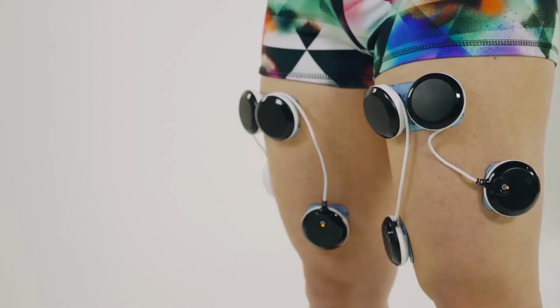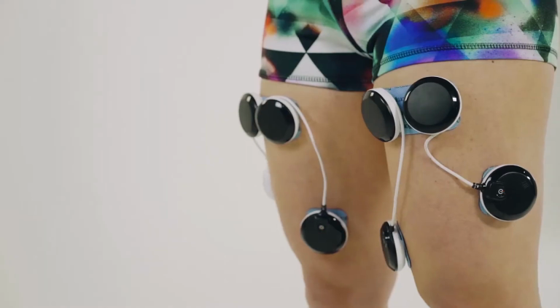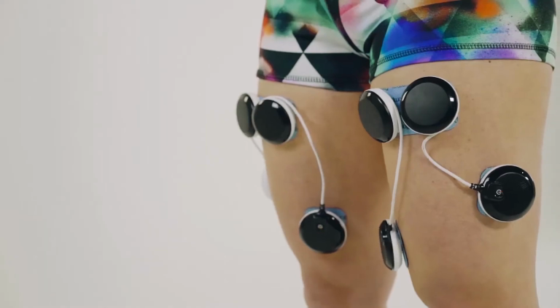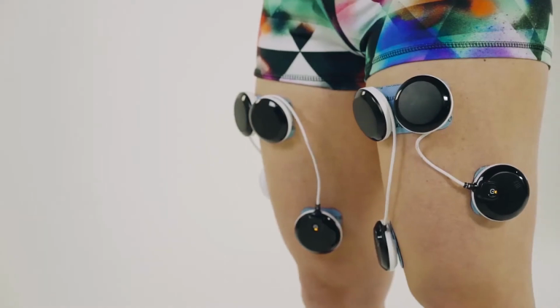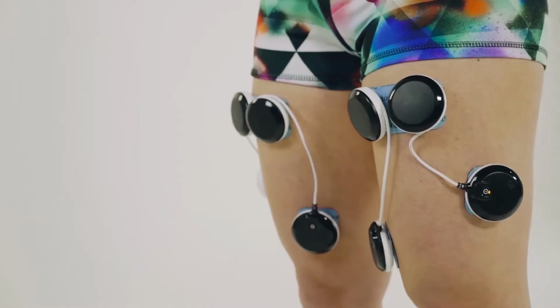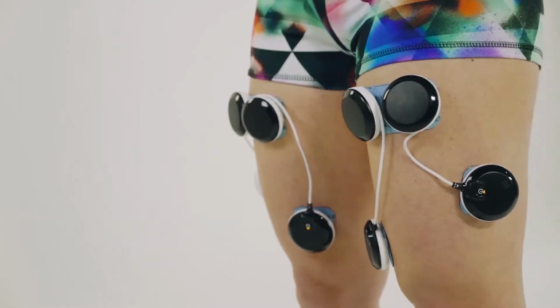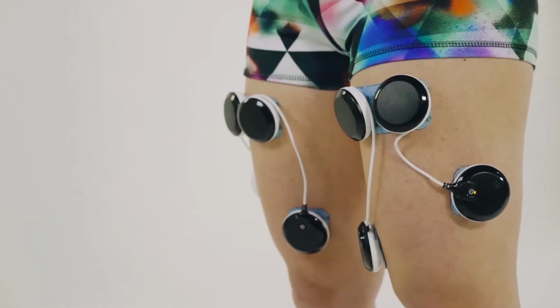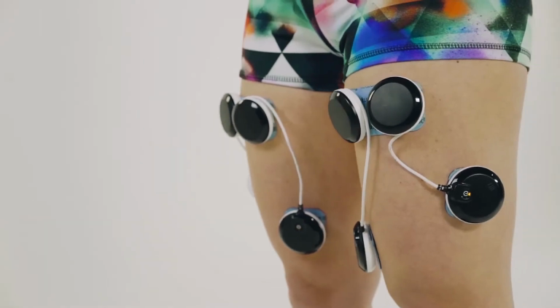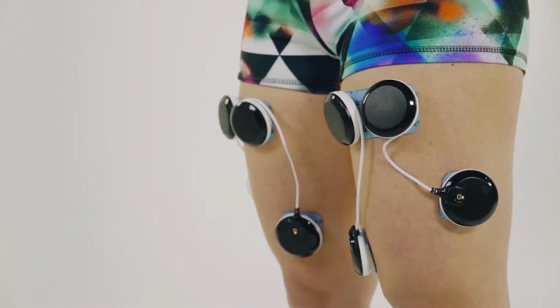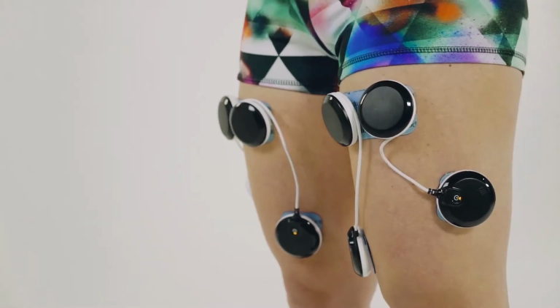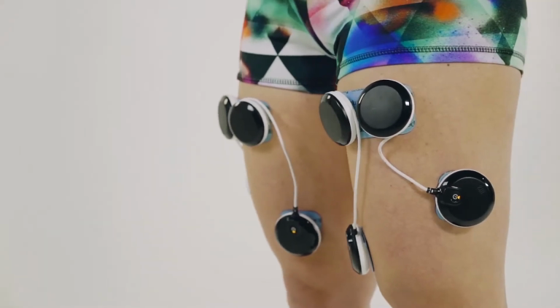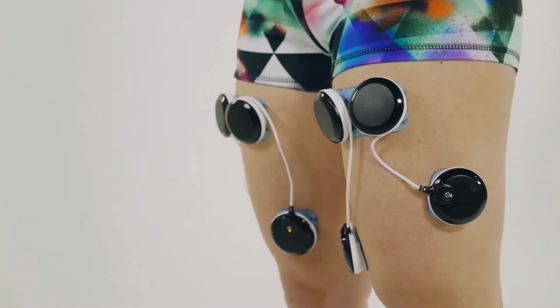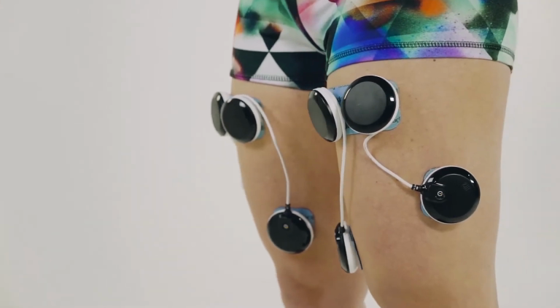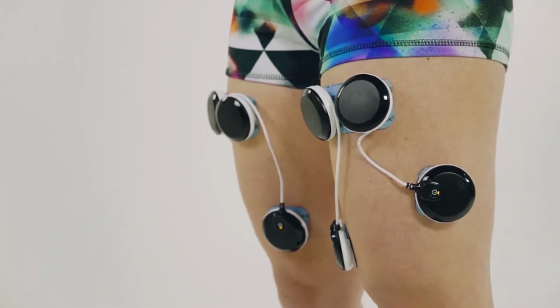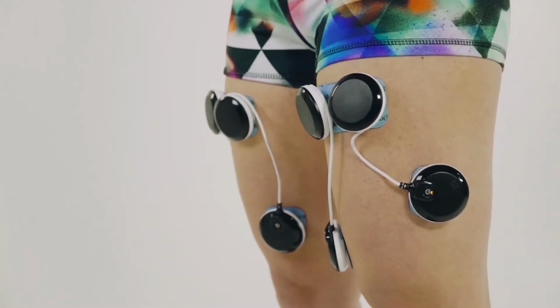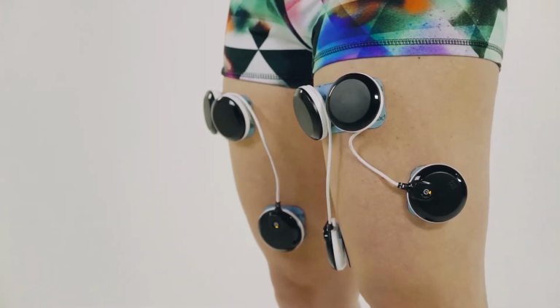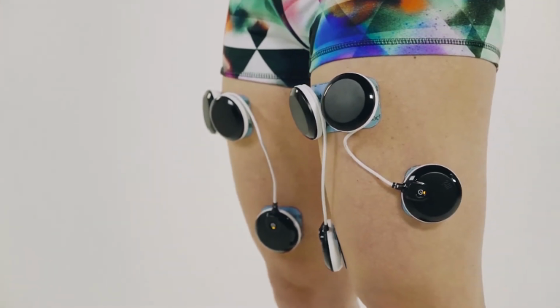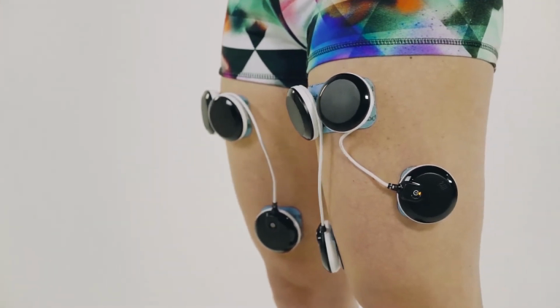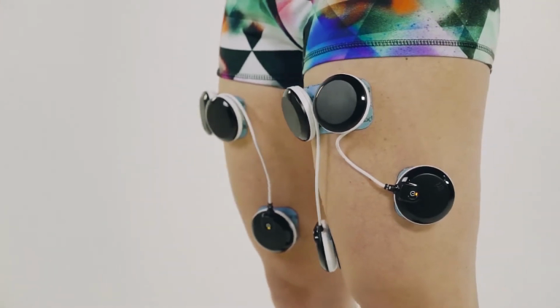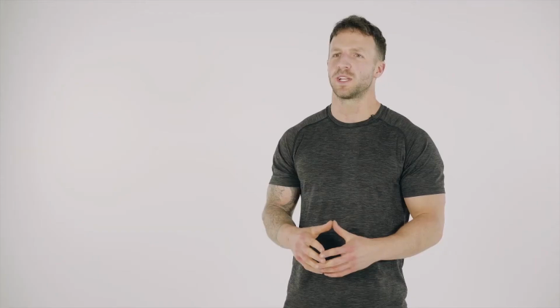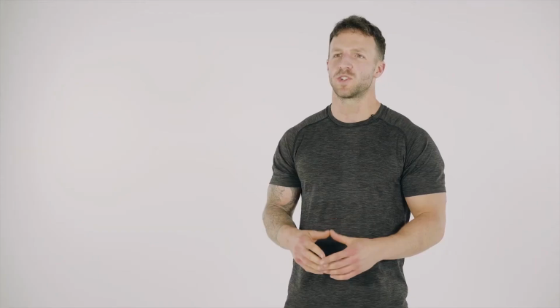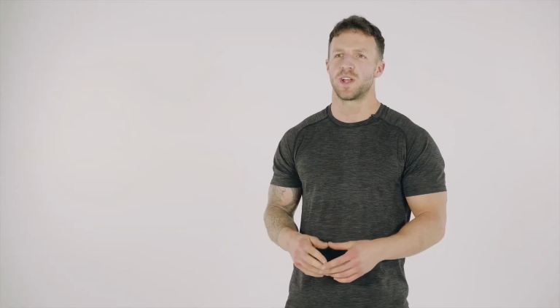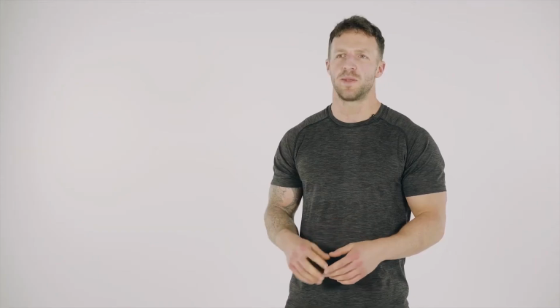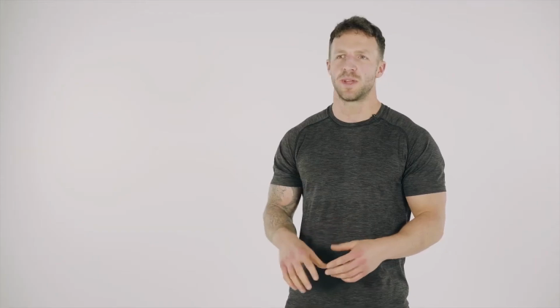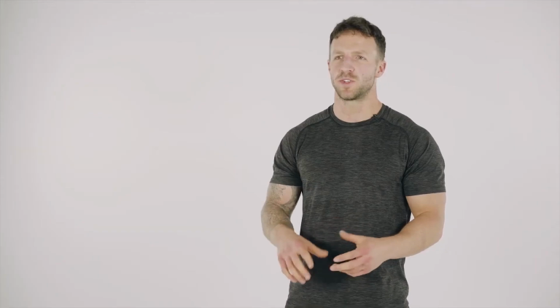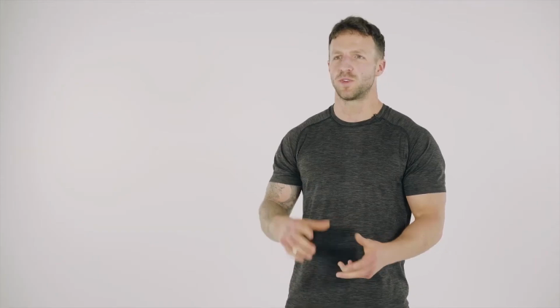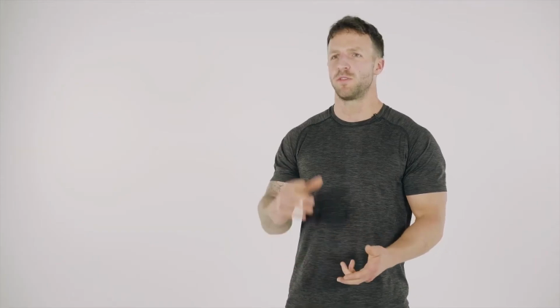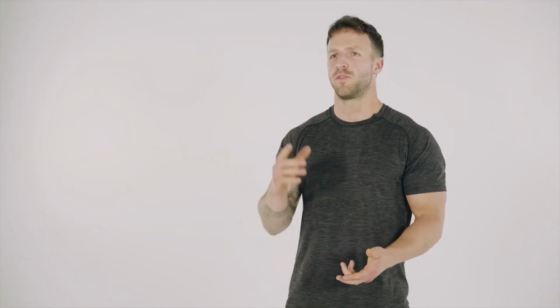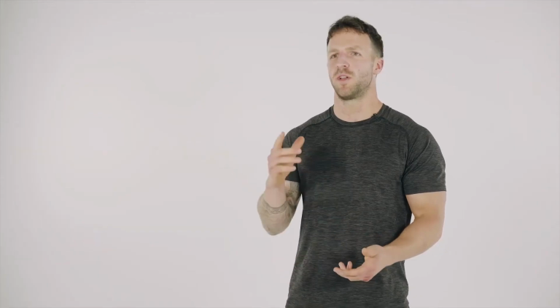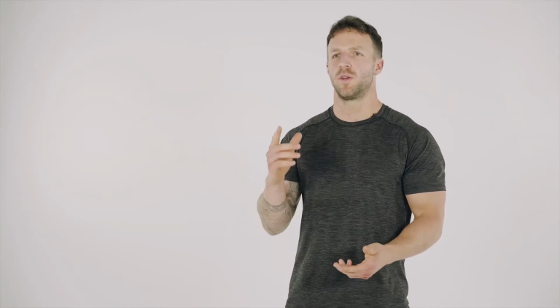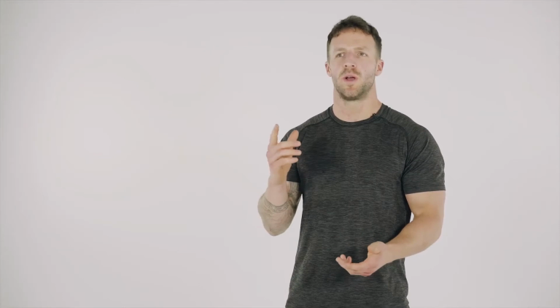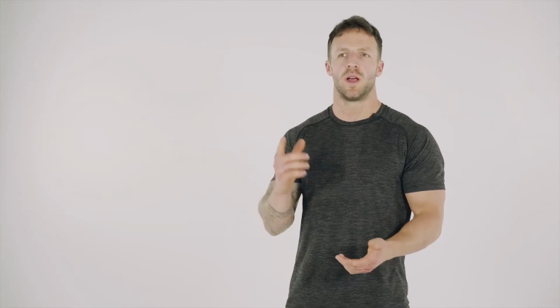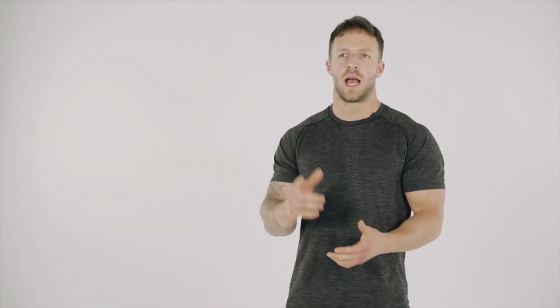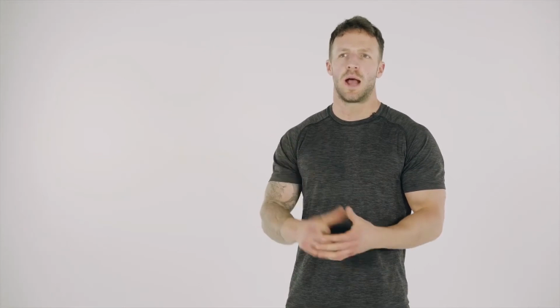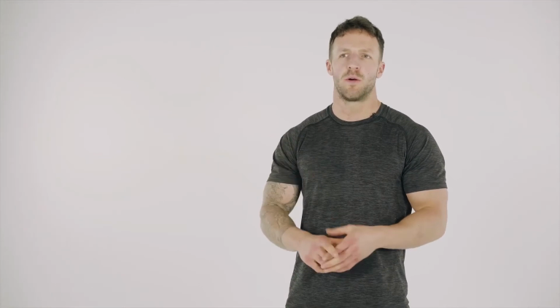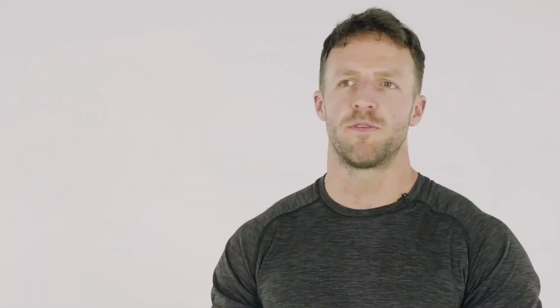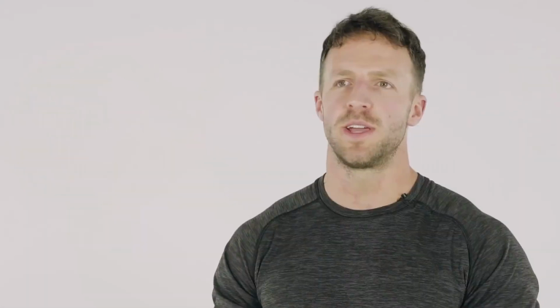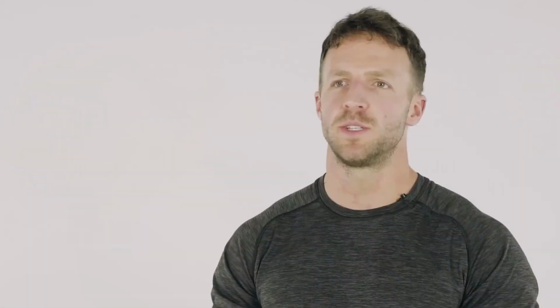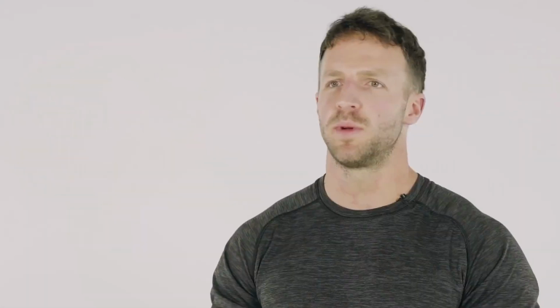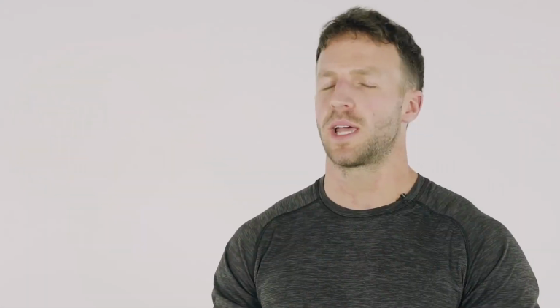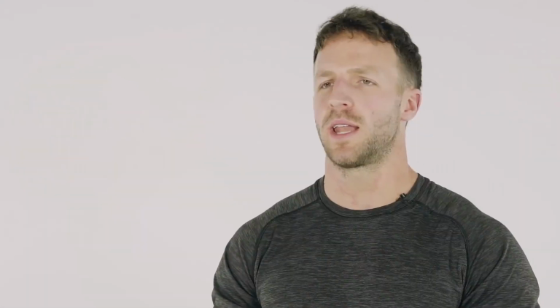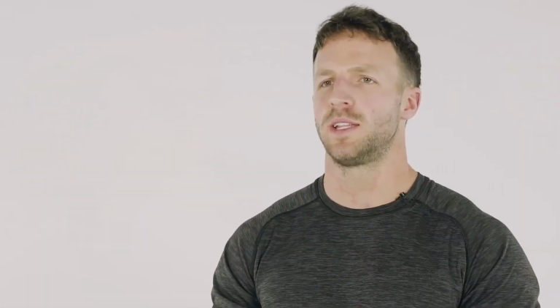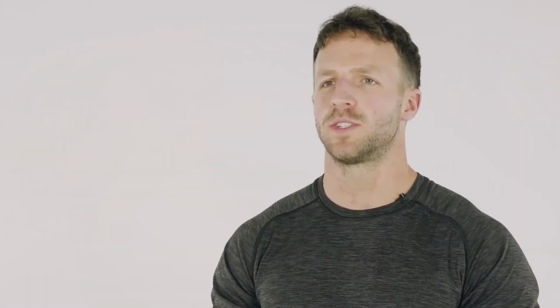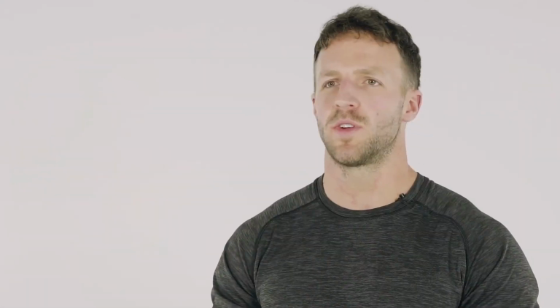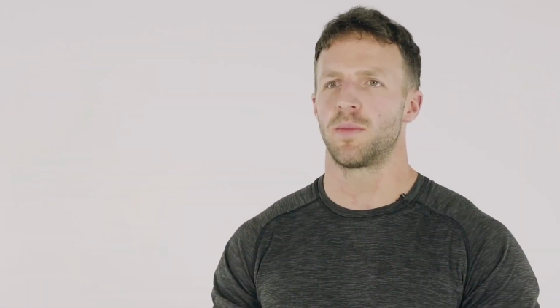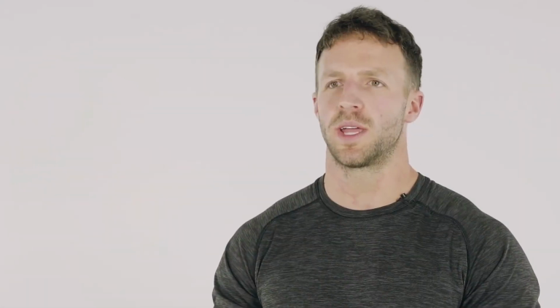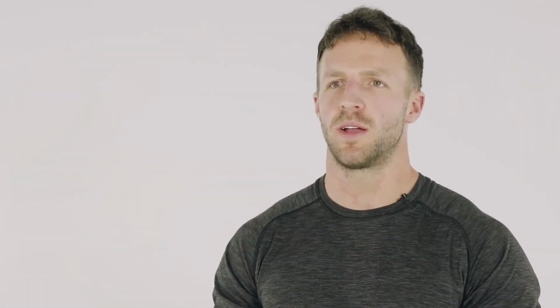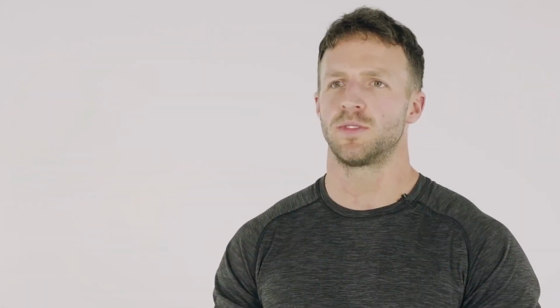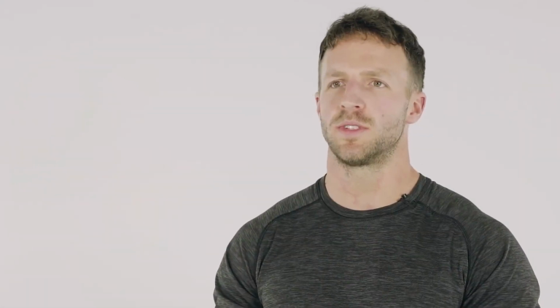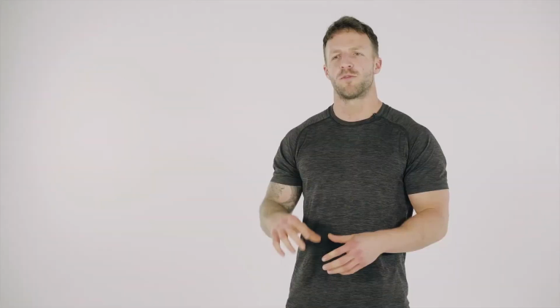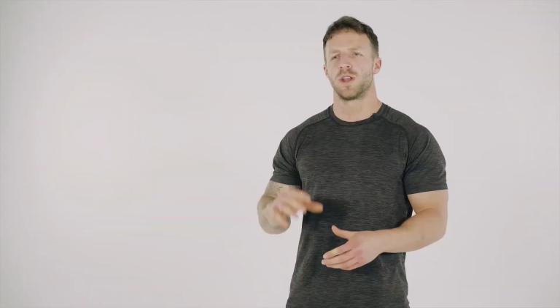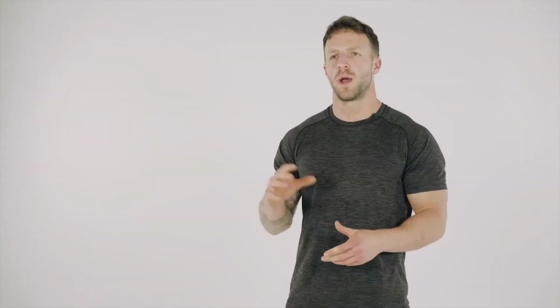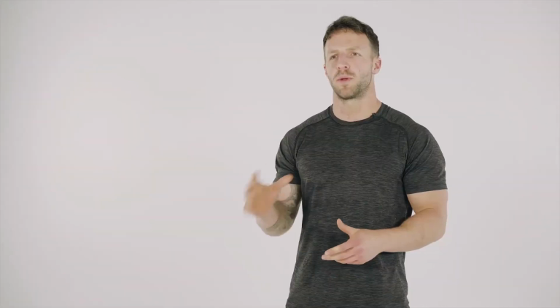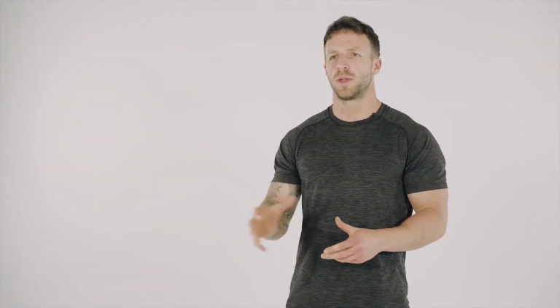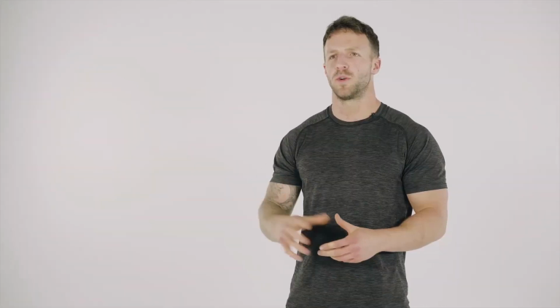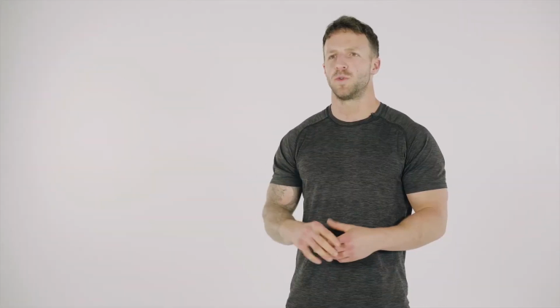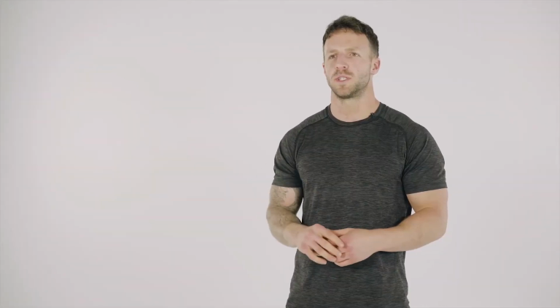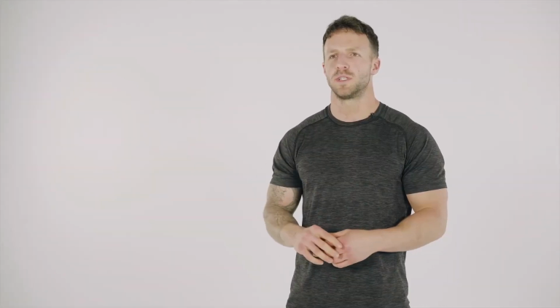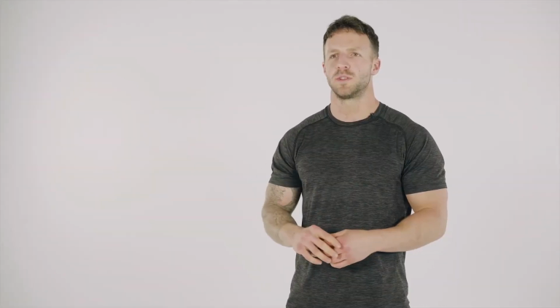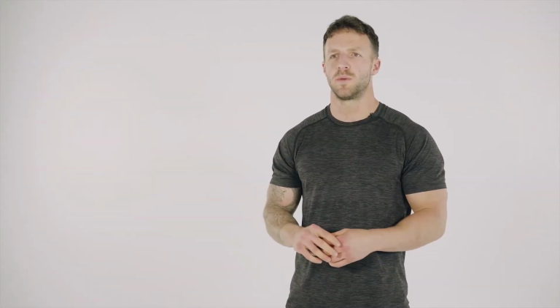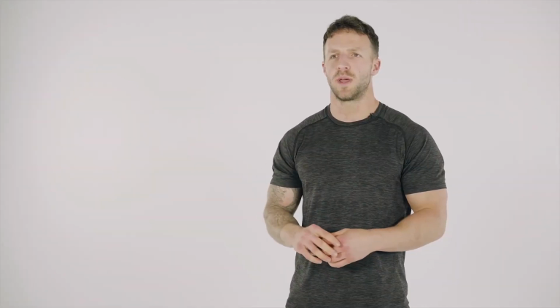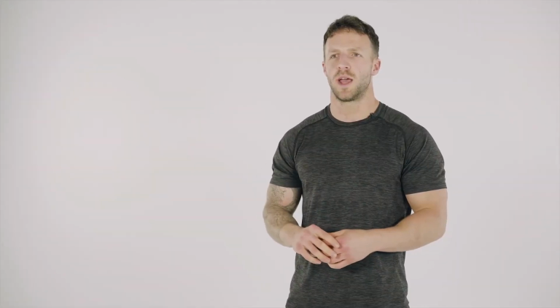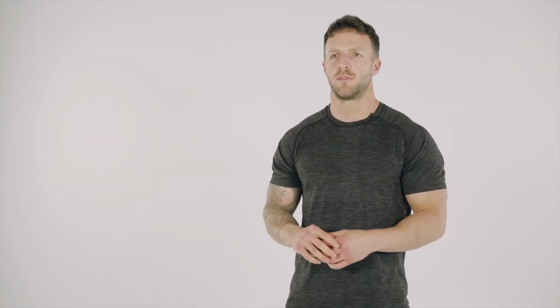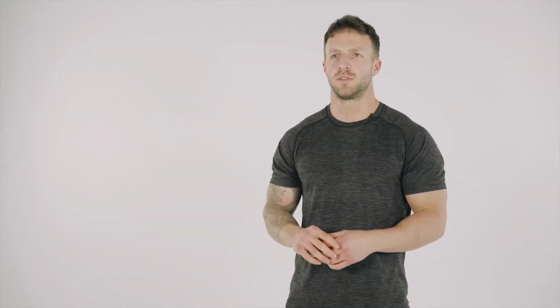If you need any more information on Compex training, make sure you follow our Facebook and Instagram accounts for any upcoming courses that we may have.